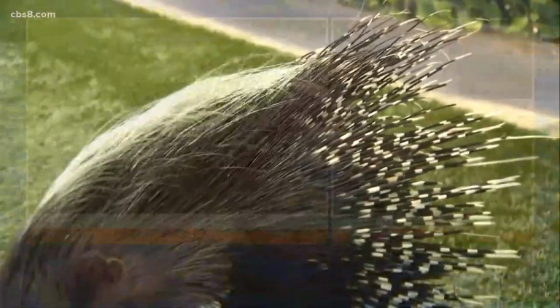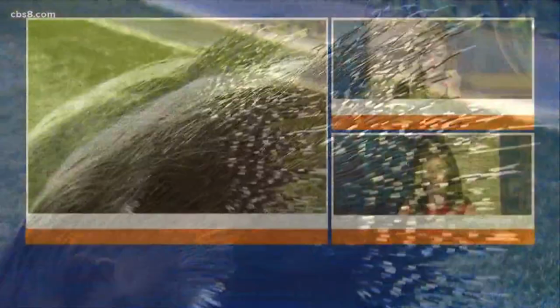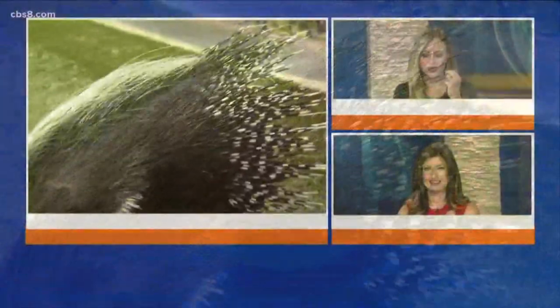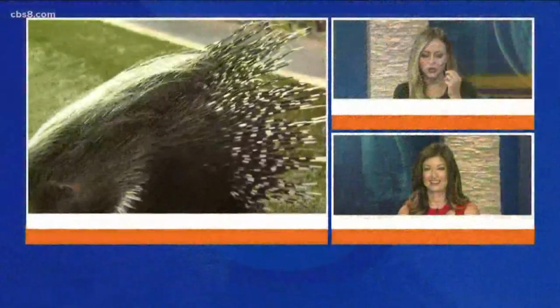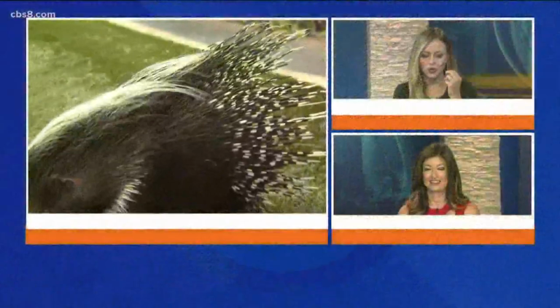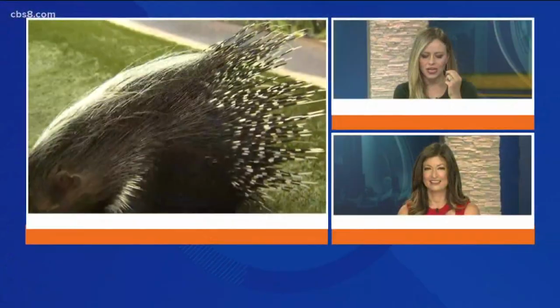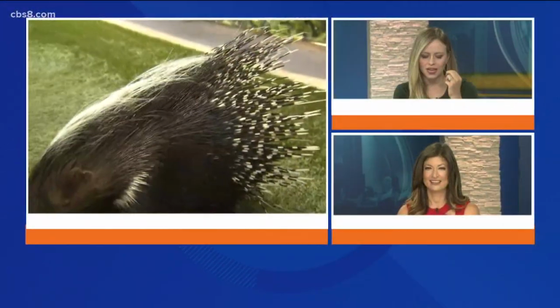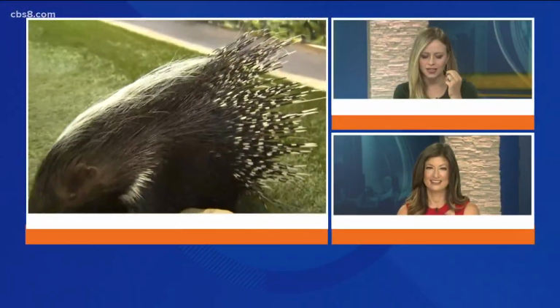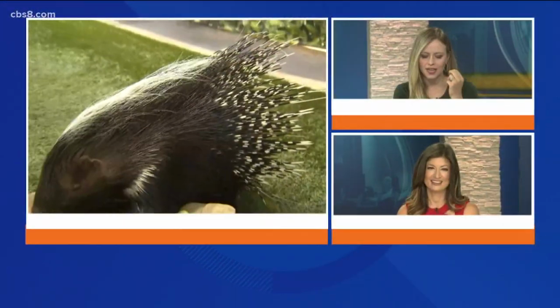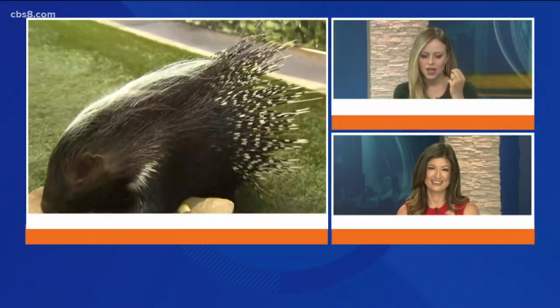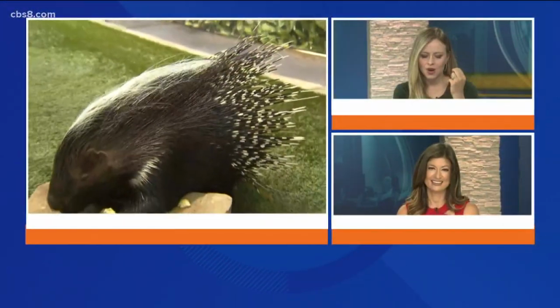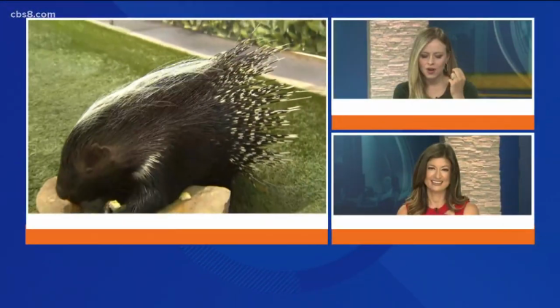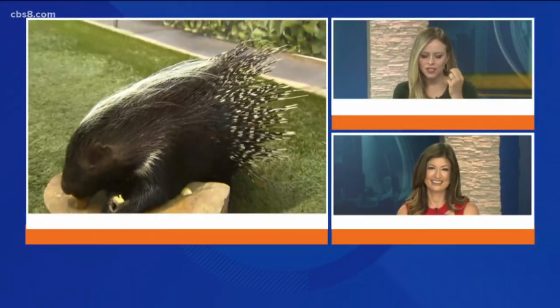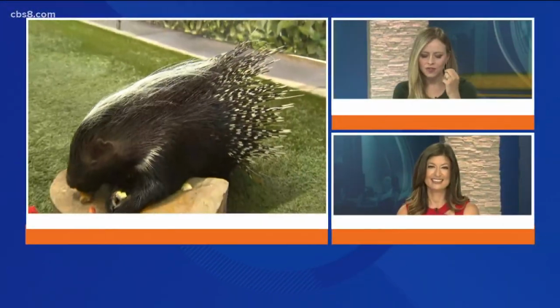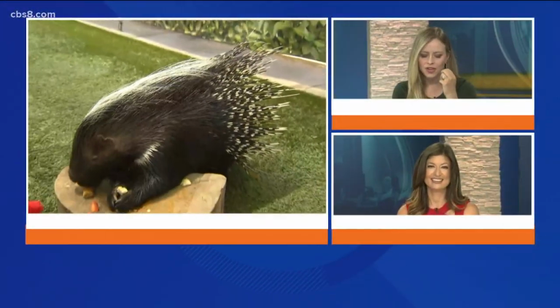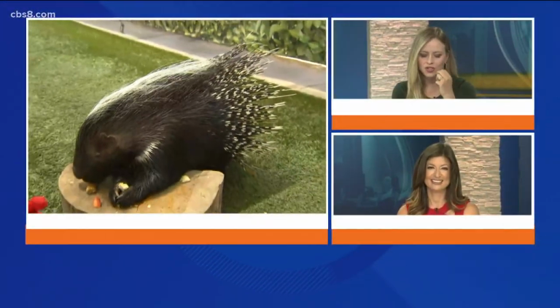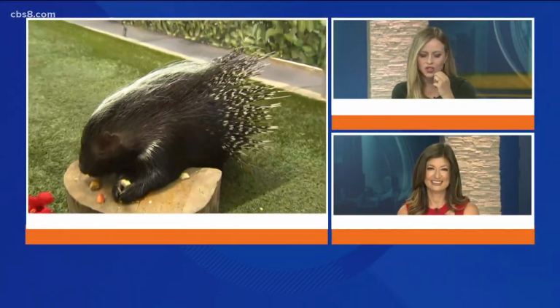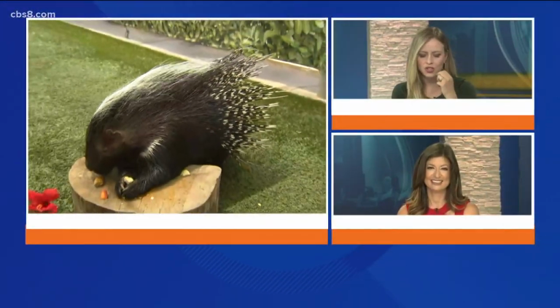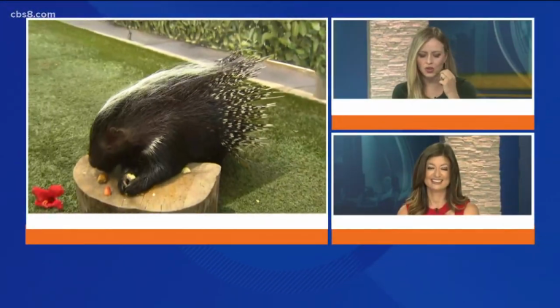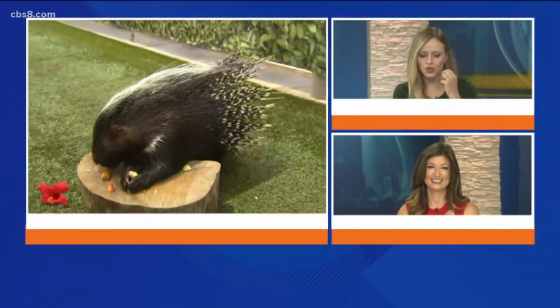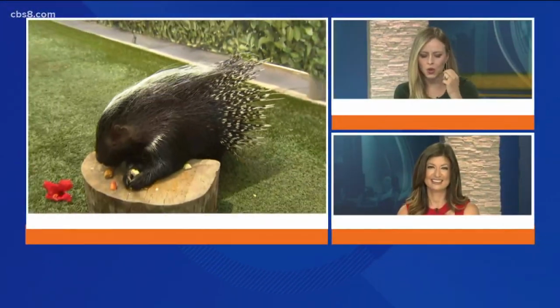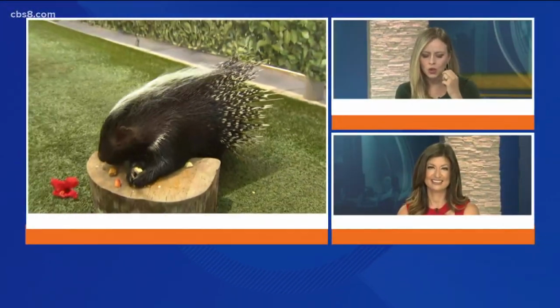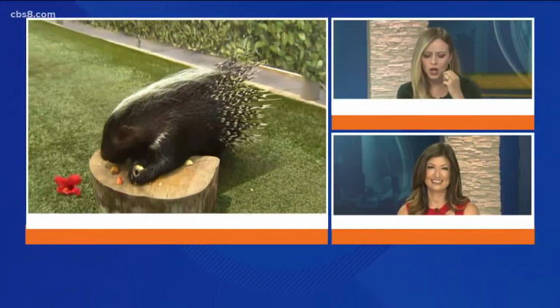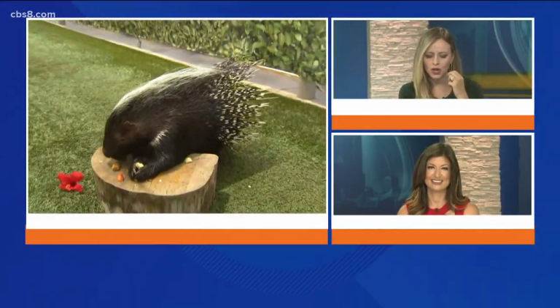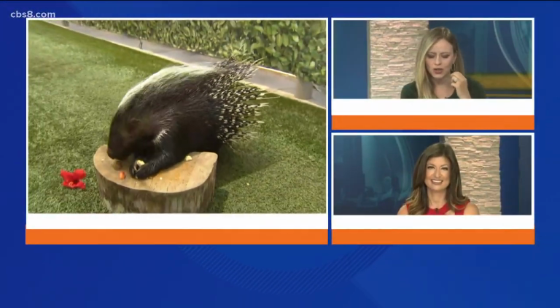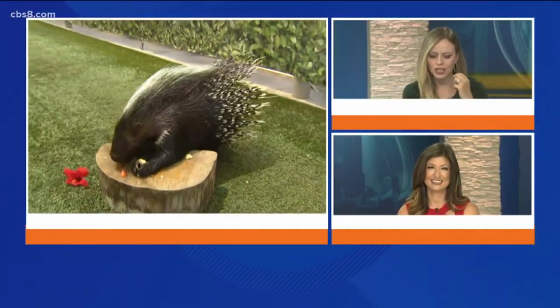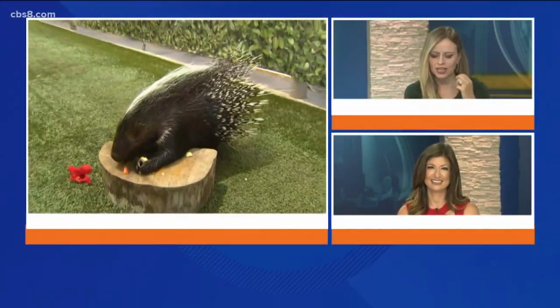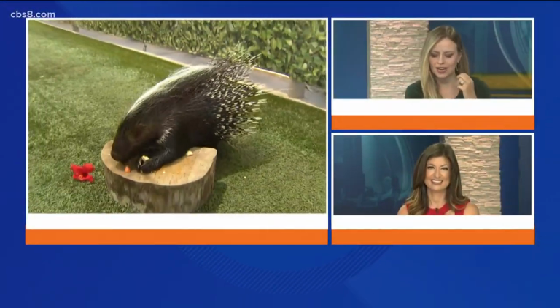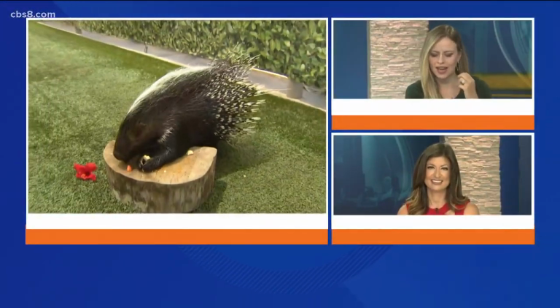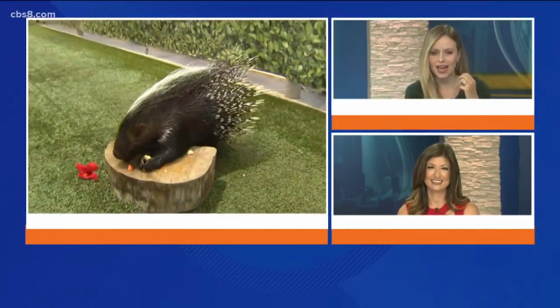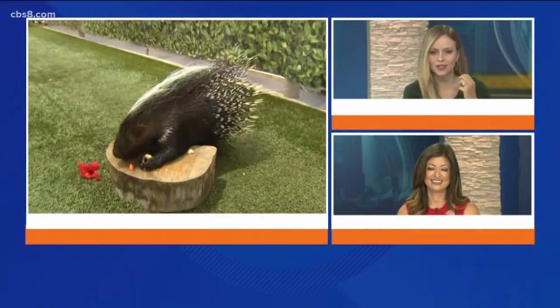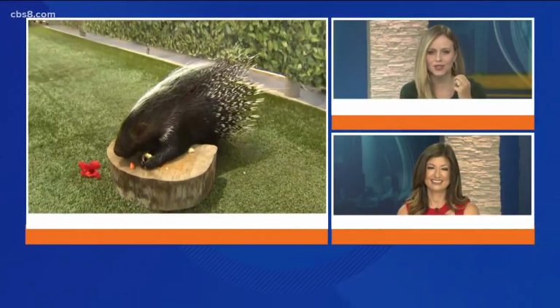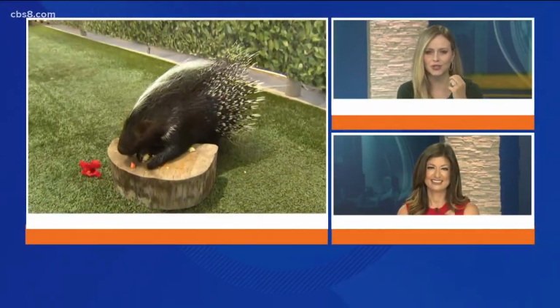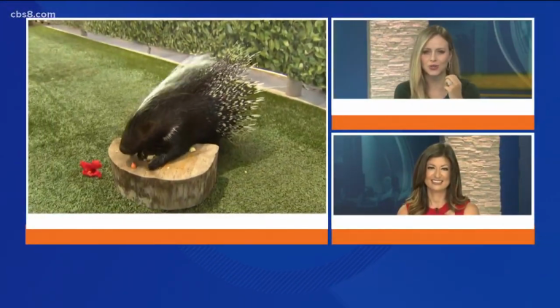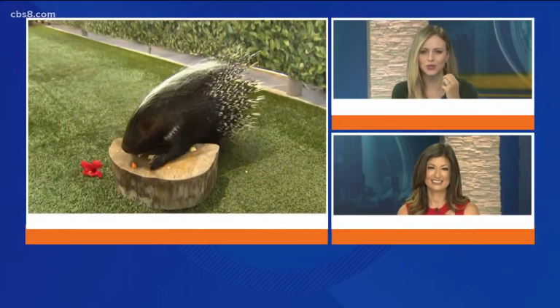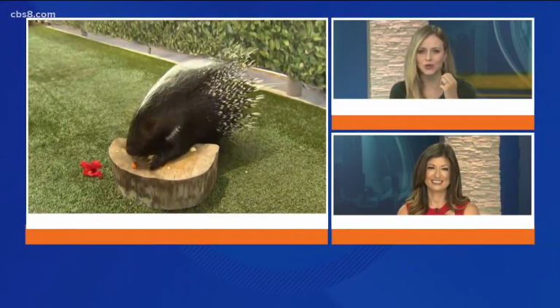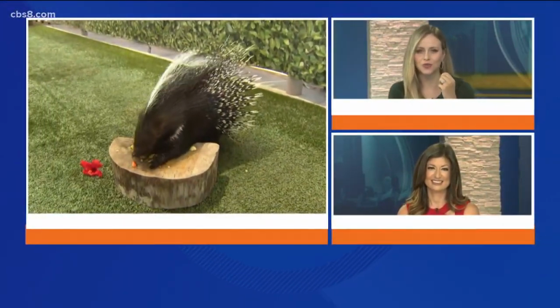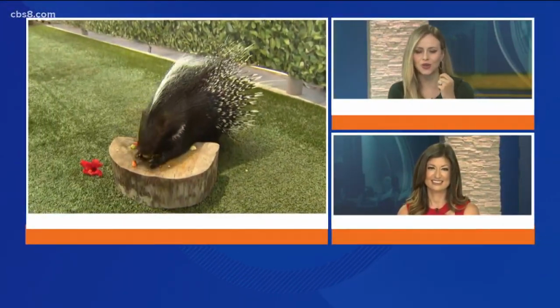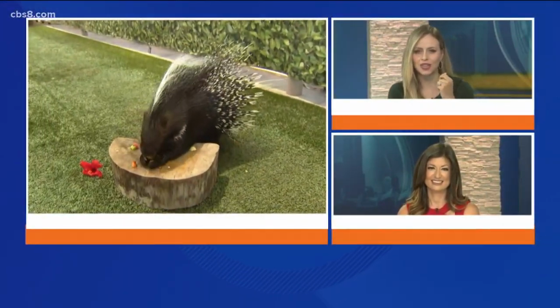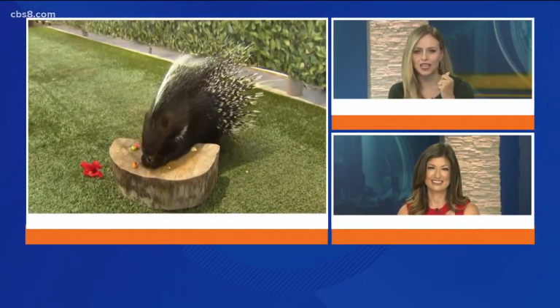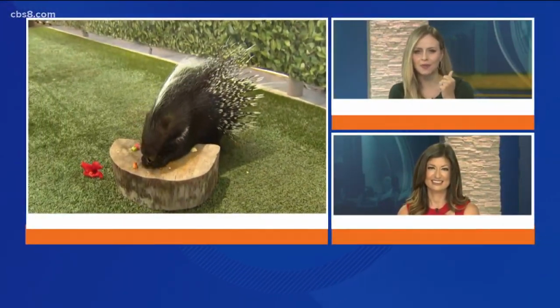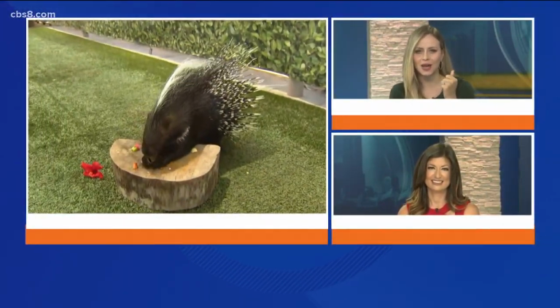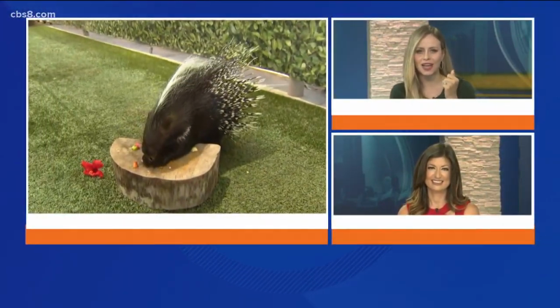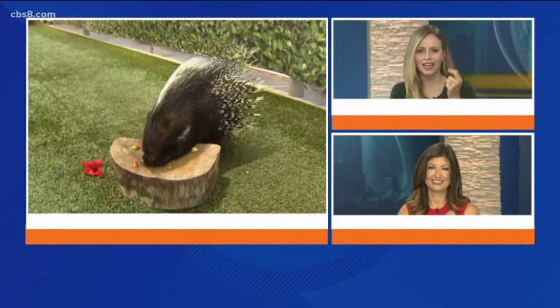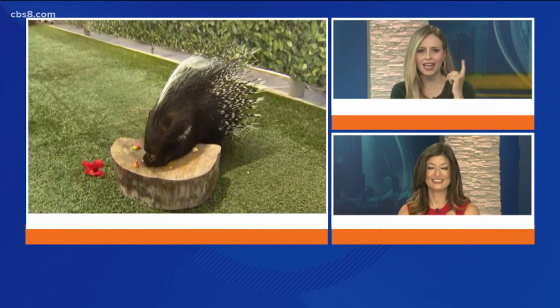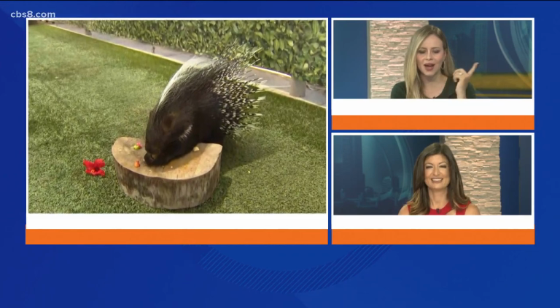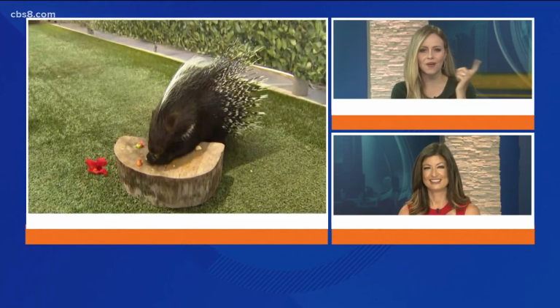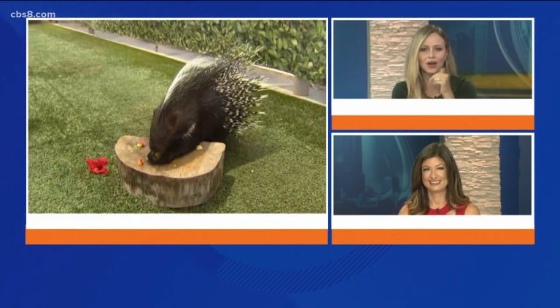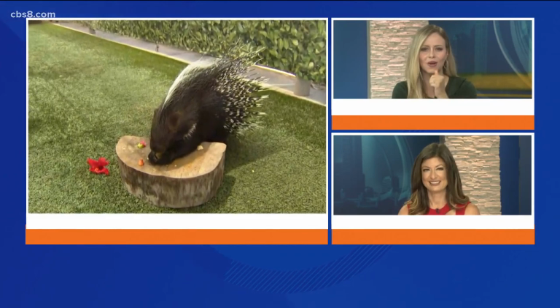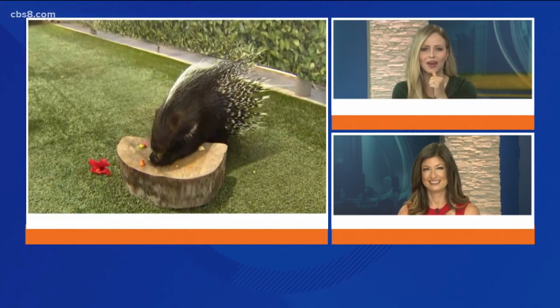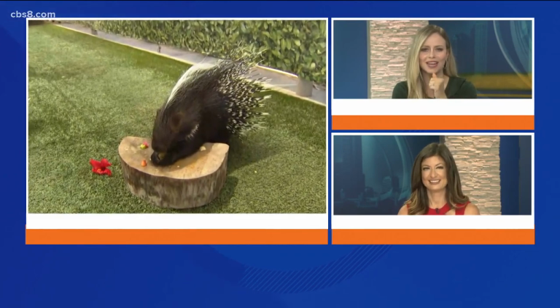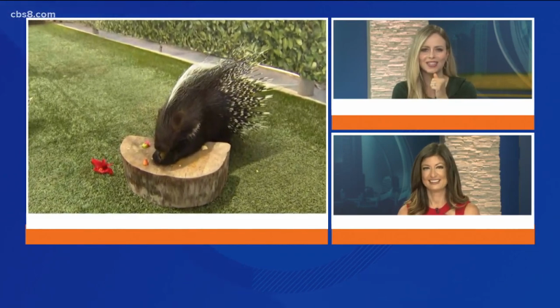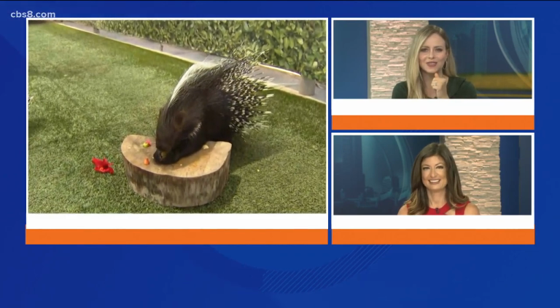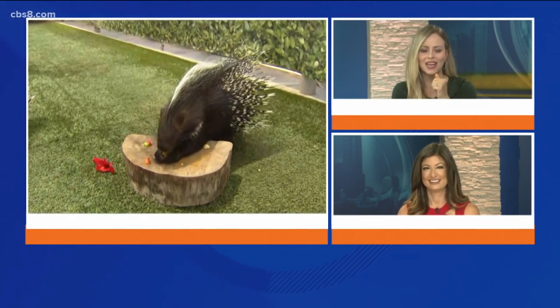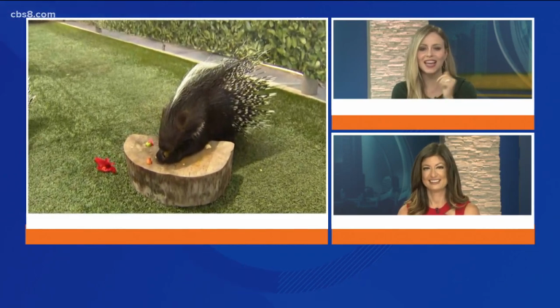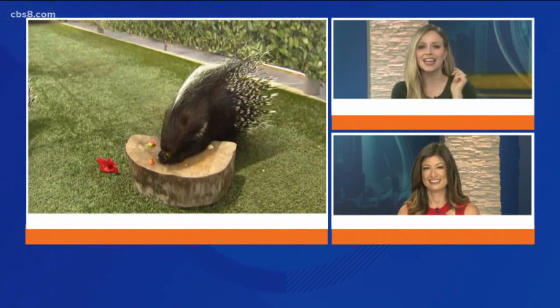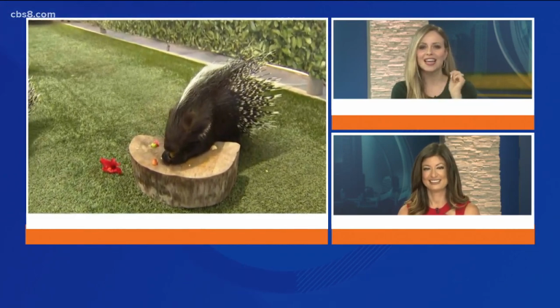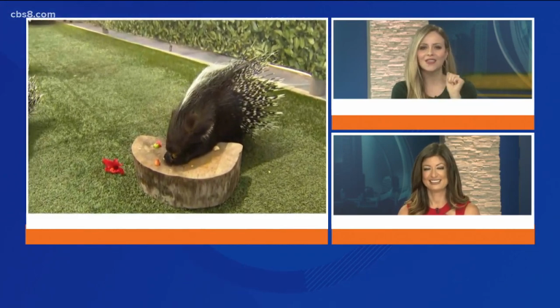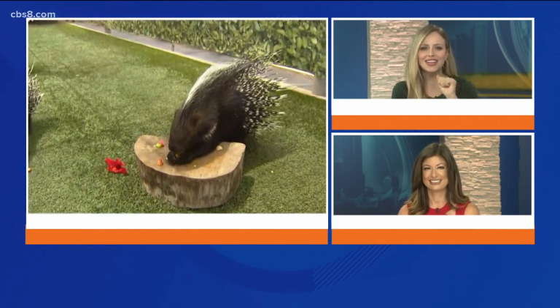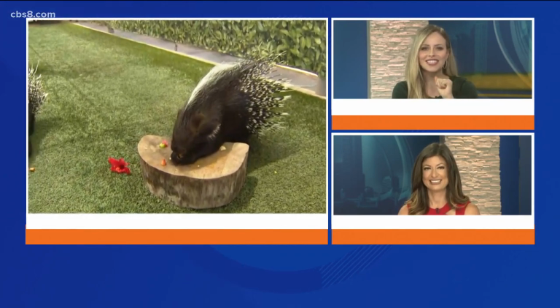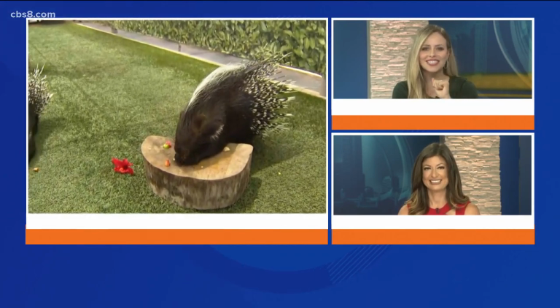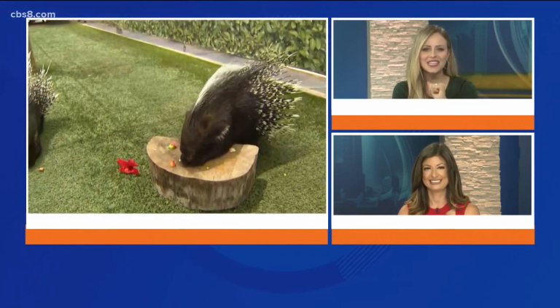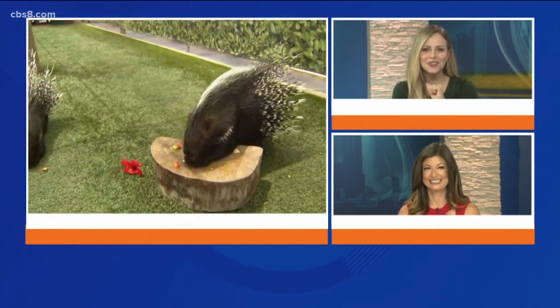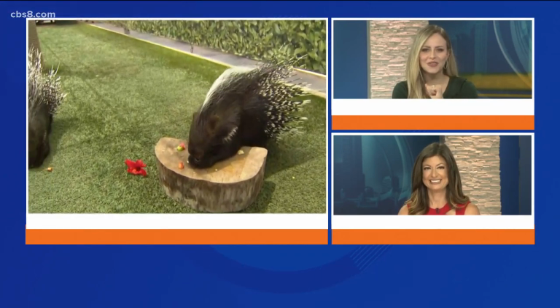Very interesting — thank you so much, Laura, for joining us. Reservations are no longer needed at the zoo, so if you're thinking about heading out, go ahead and do that. Great to see you!